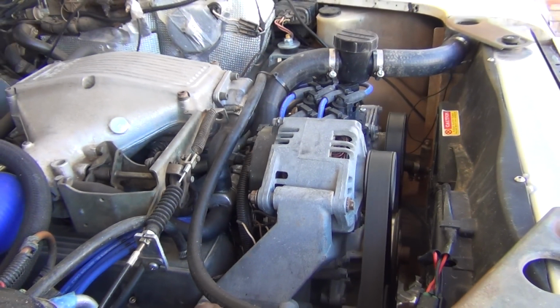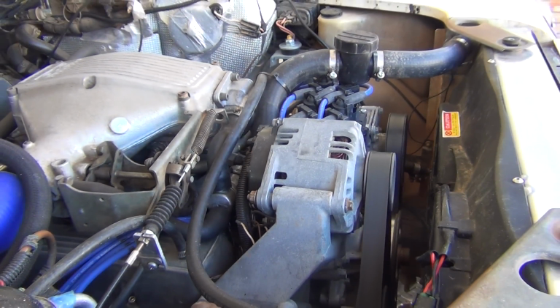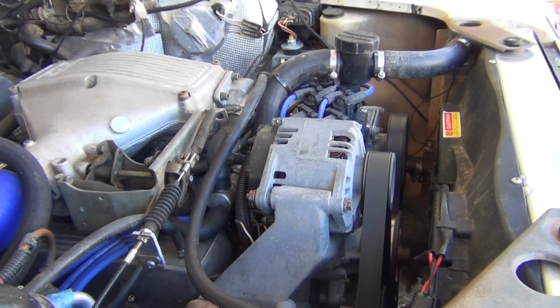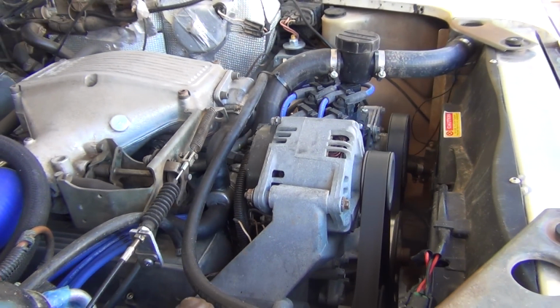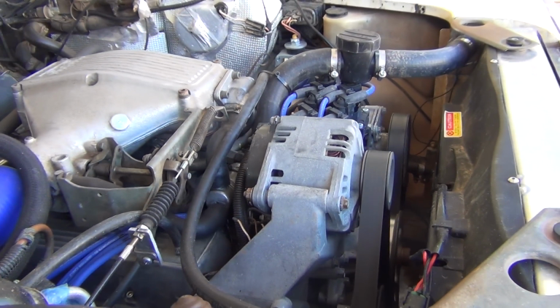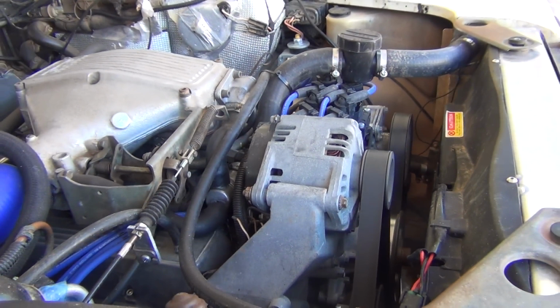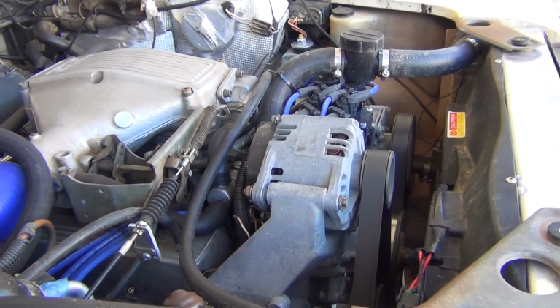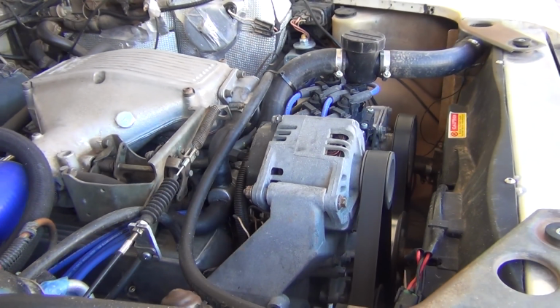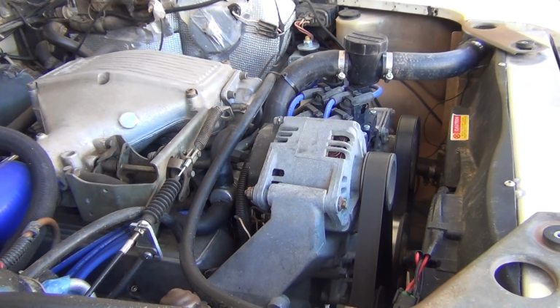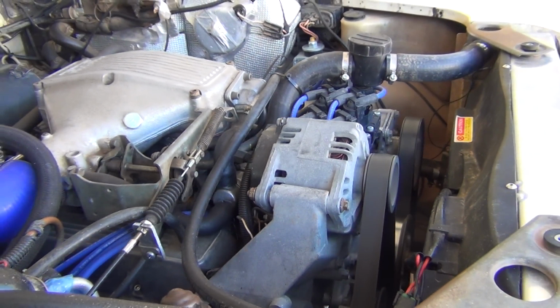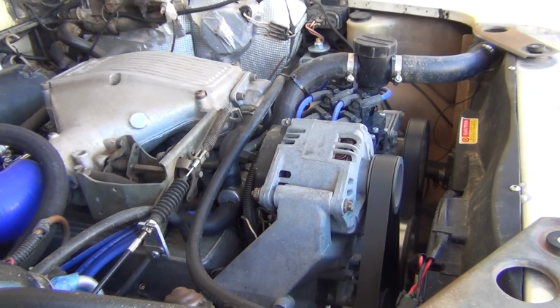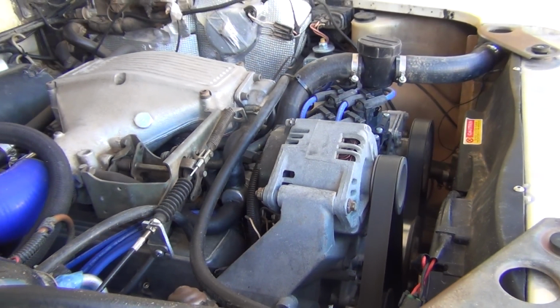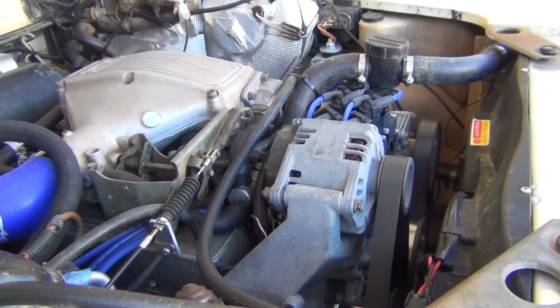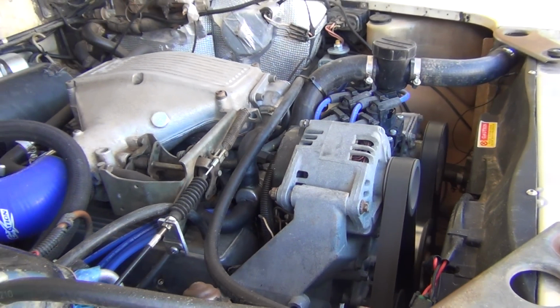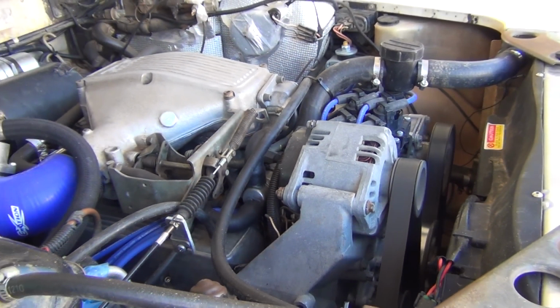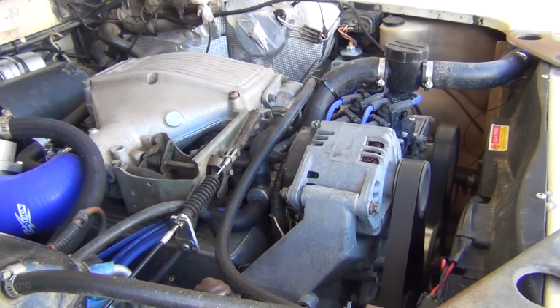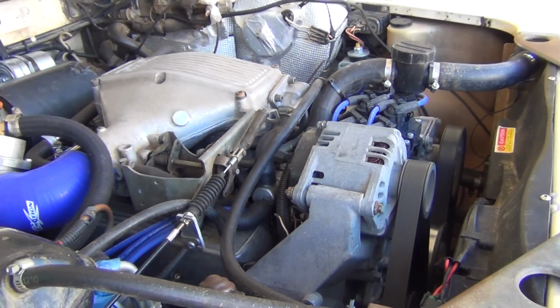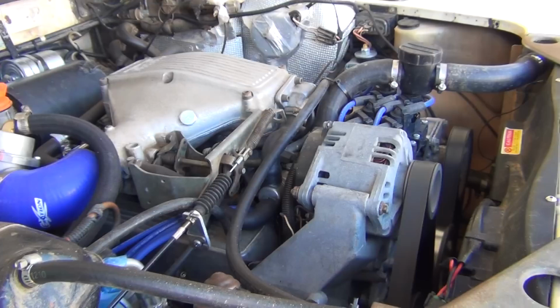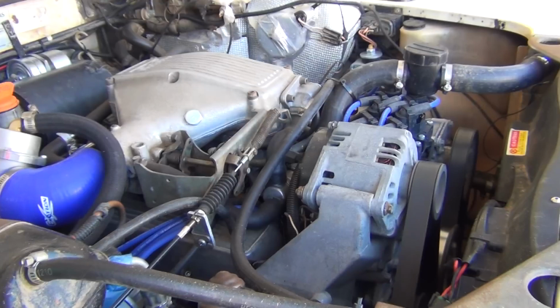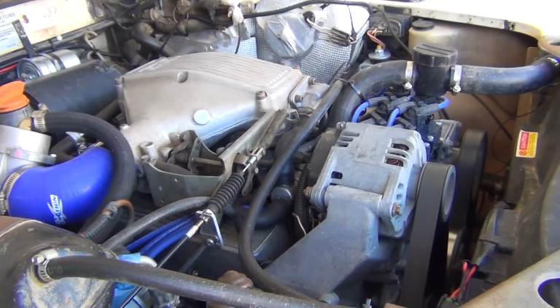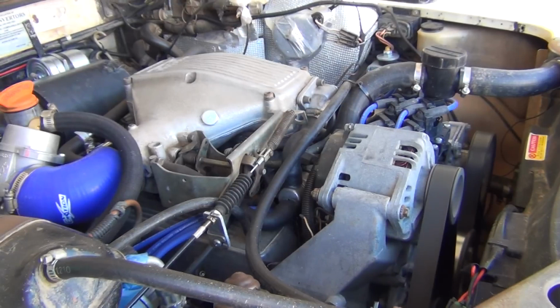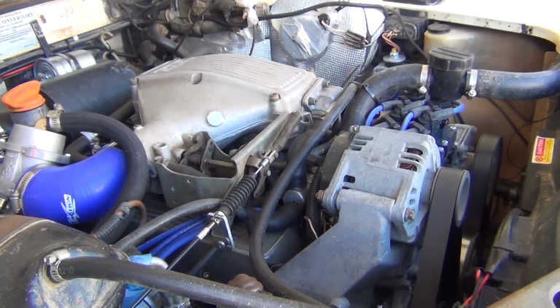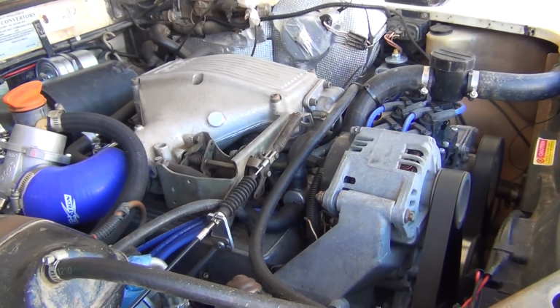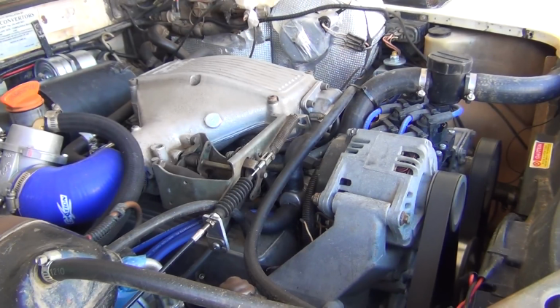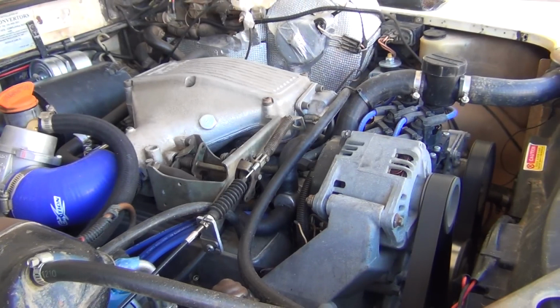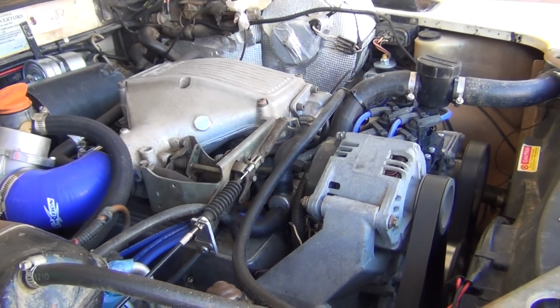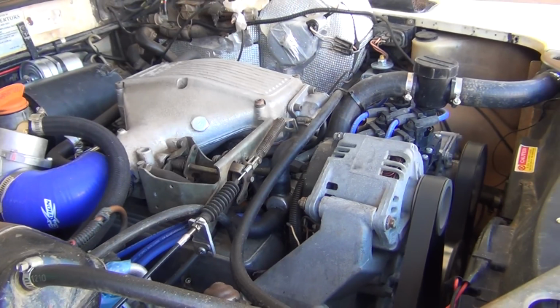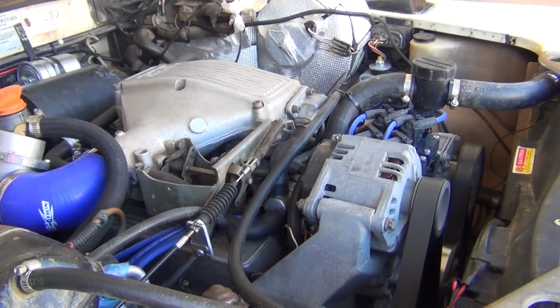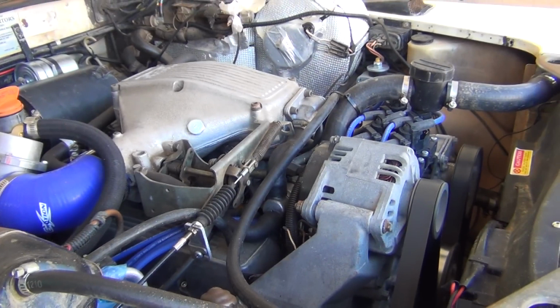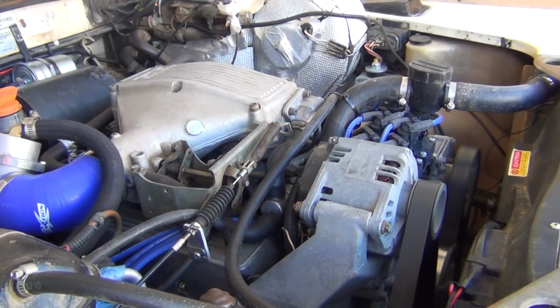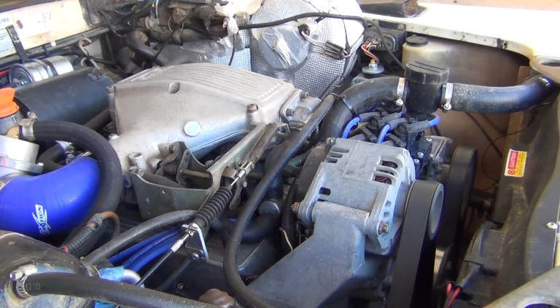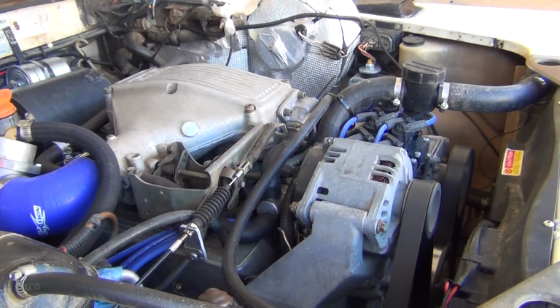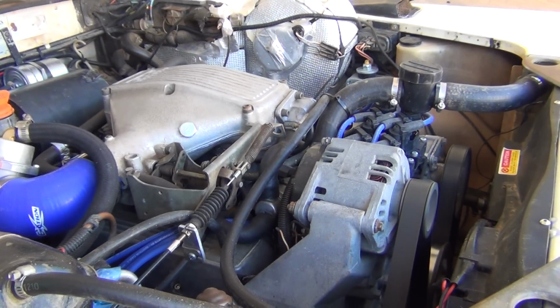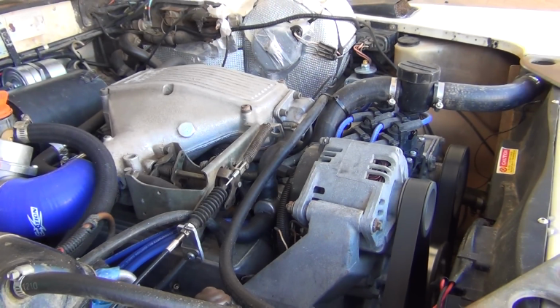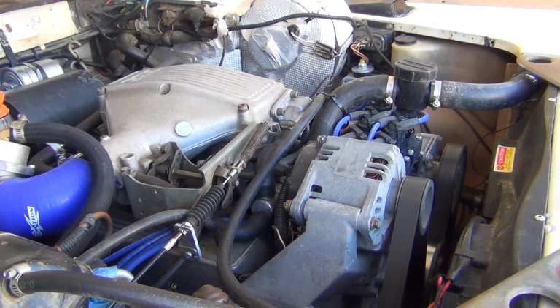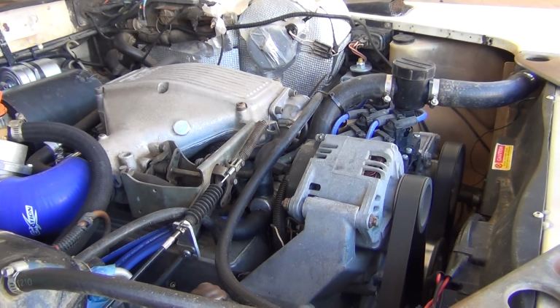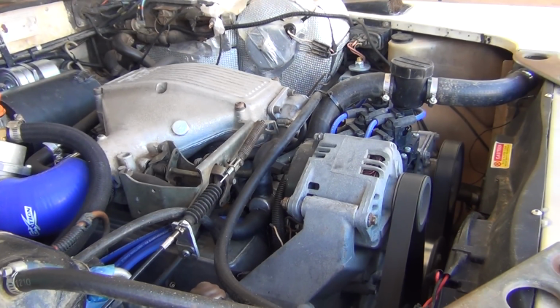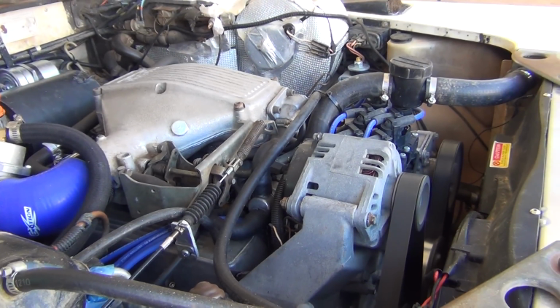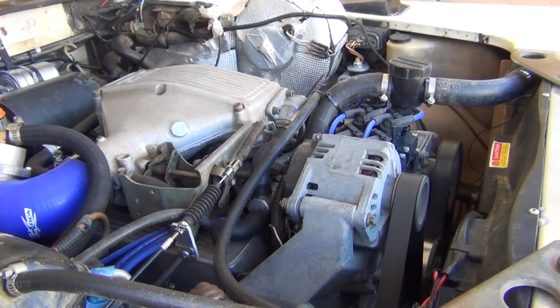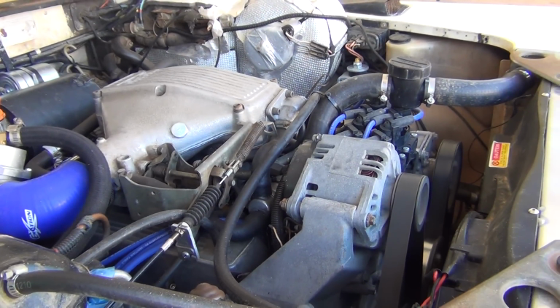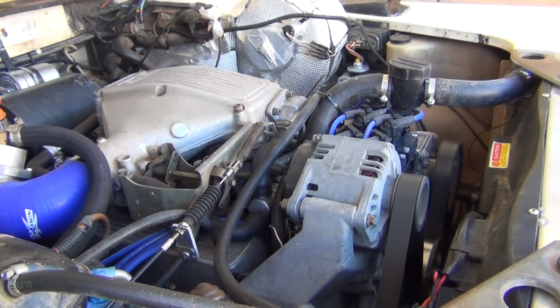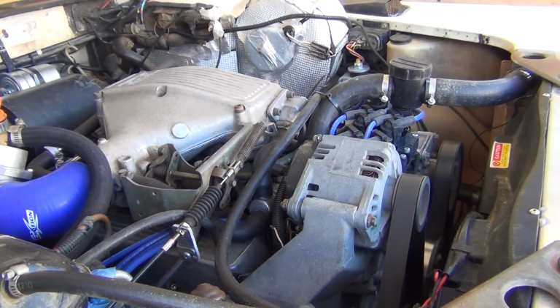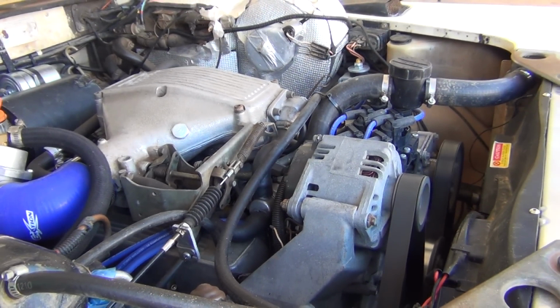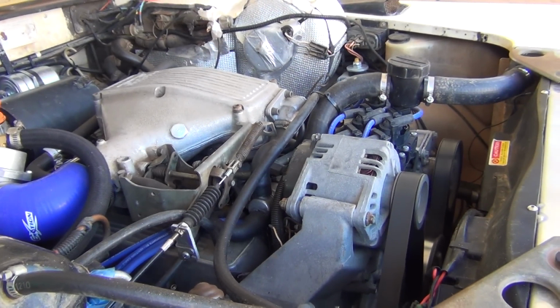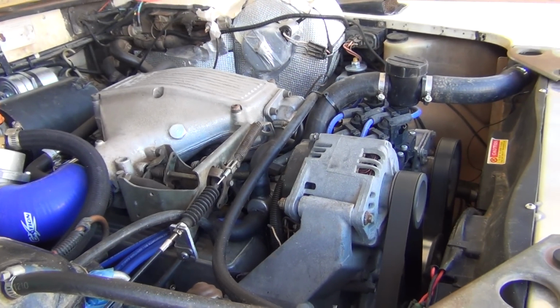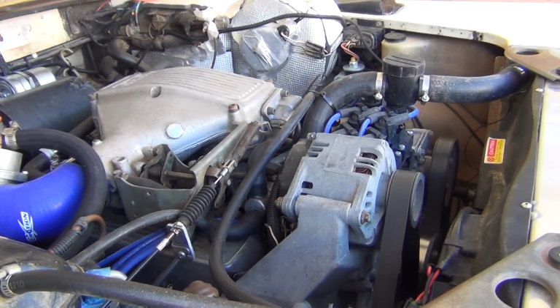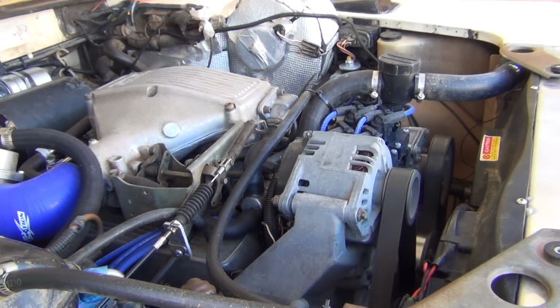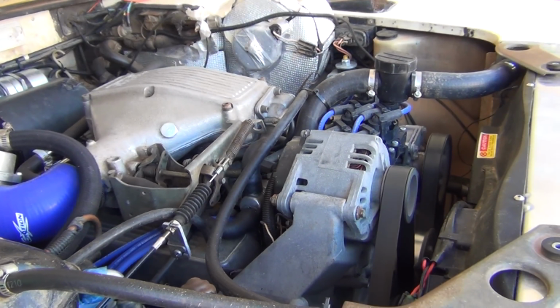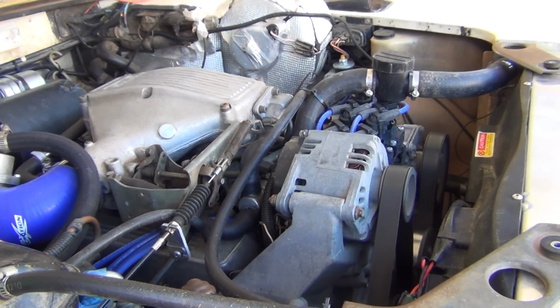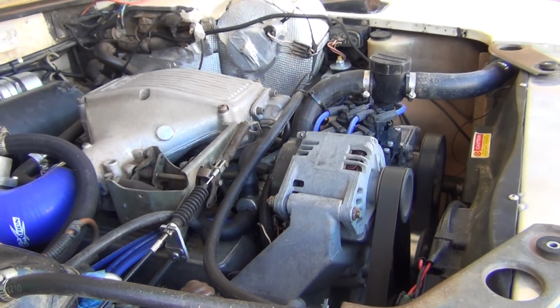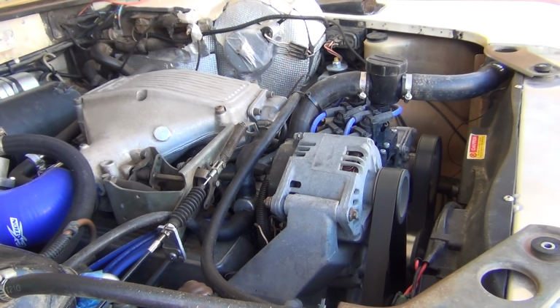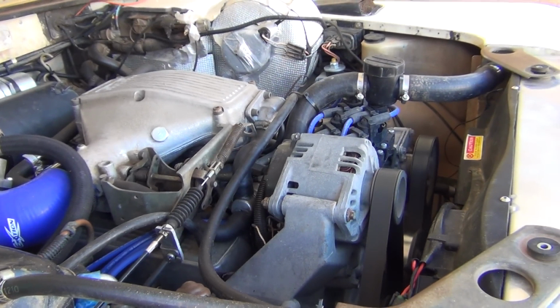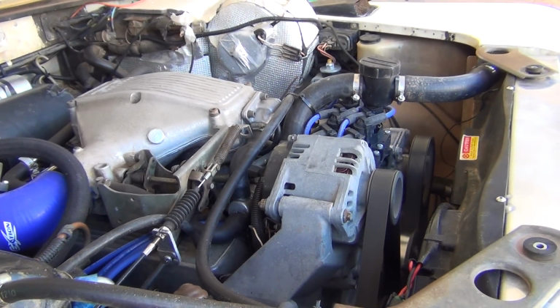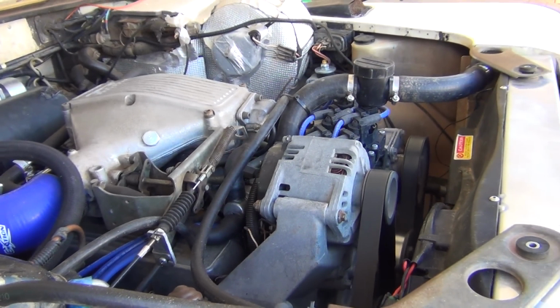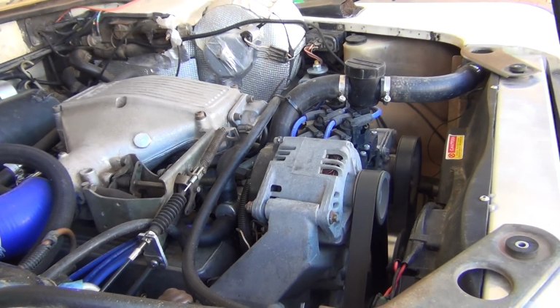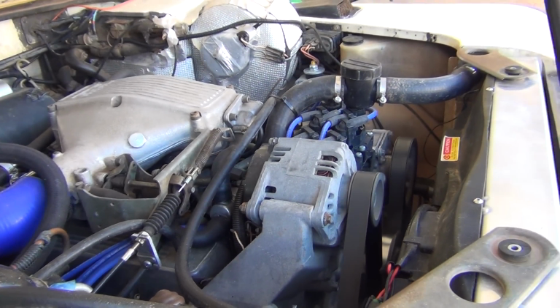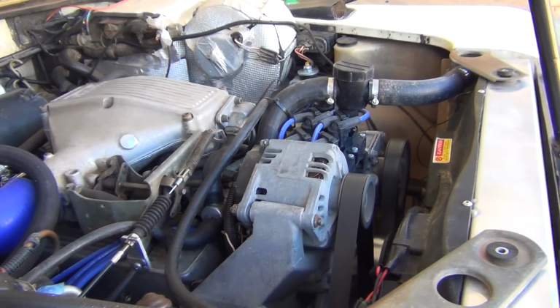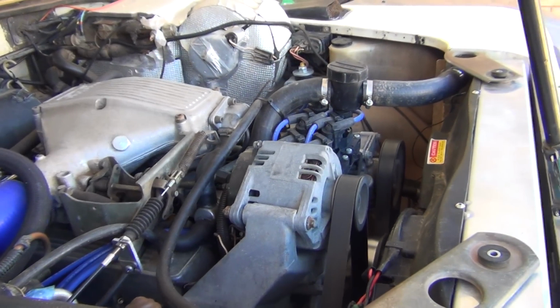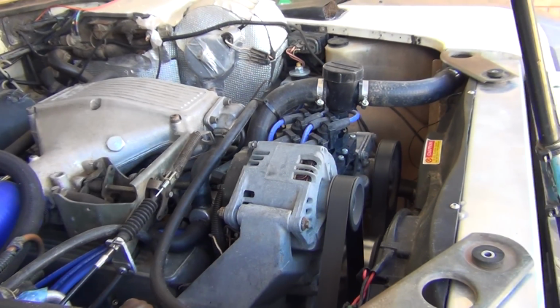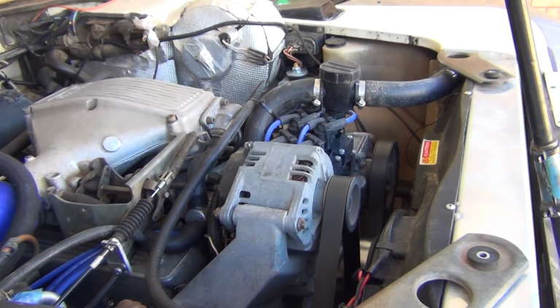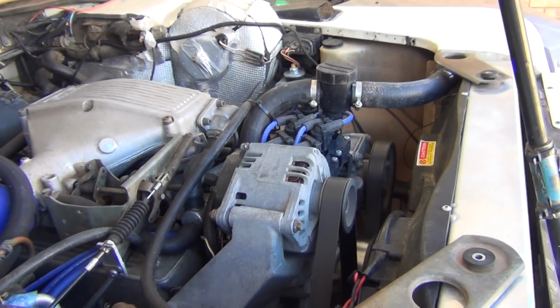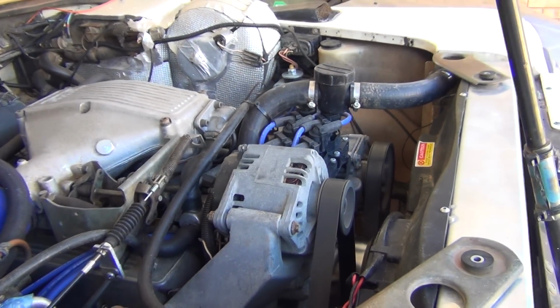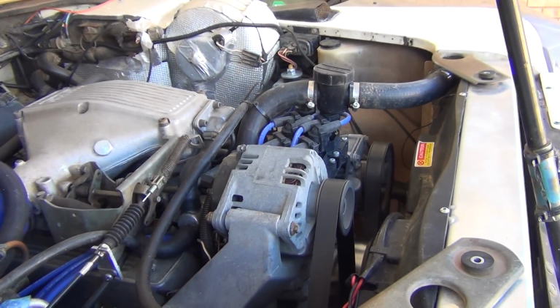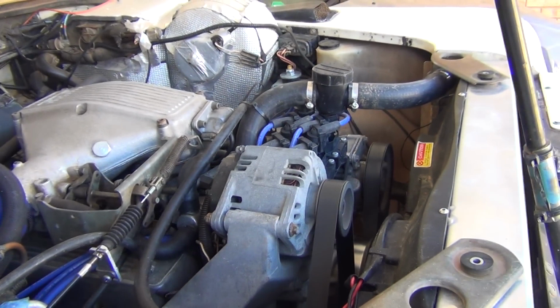That's running on gas at the moment, and that's the MegaSquirt setup. Thank you.